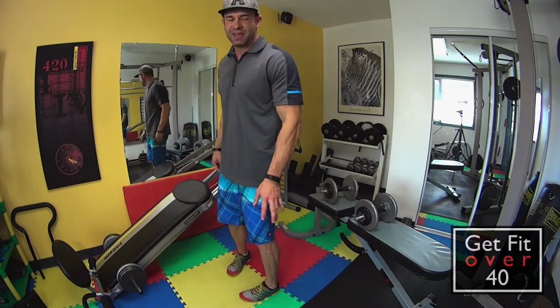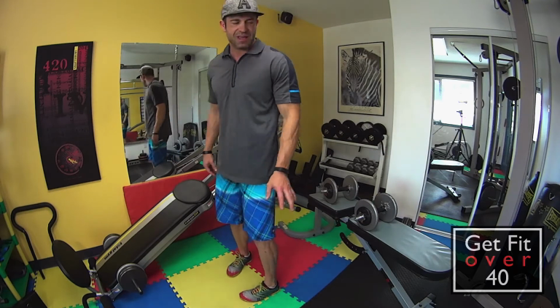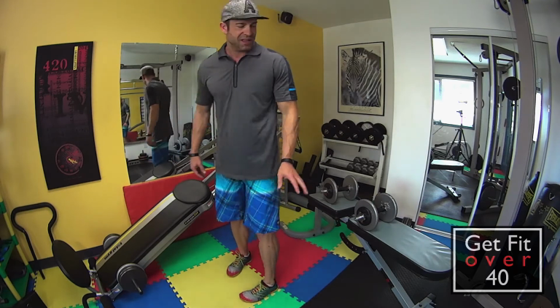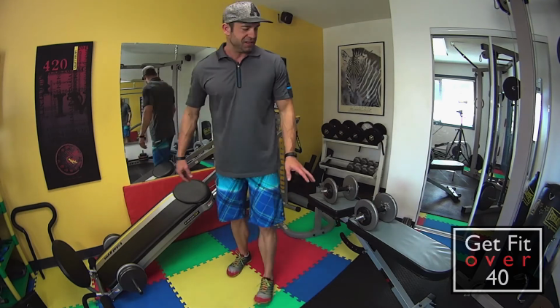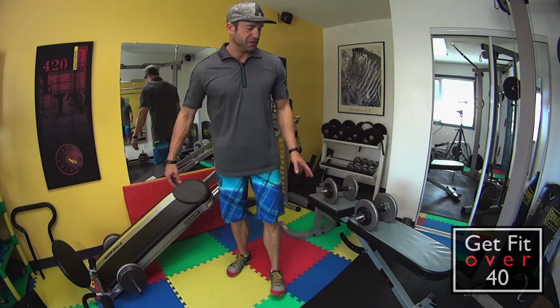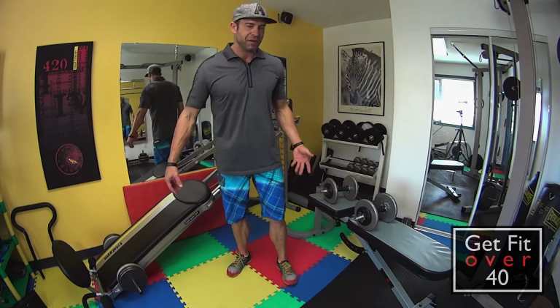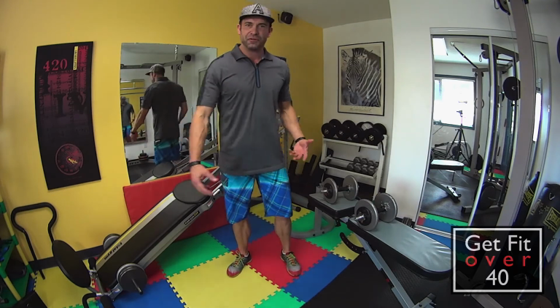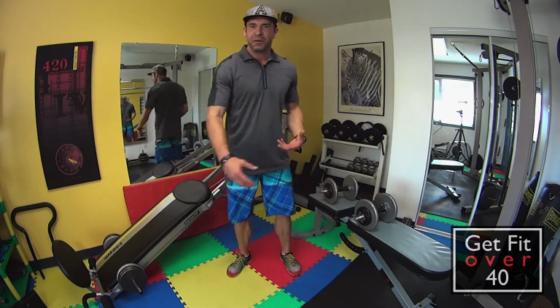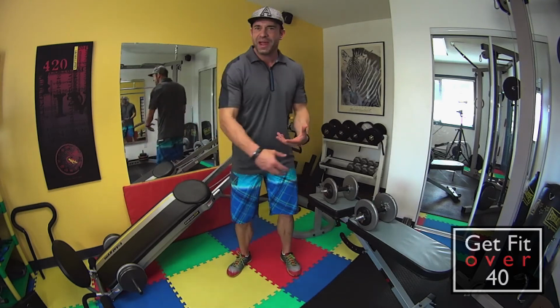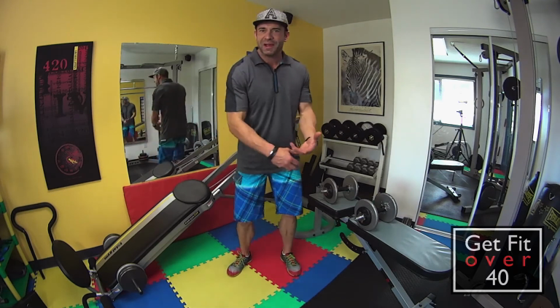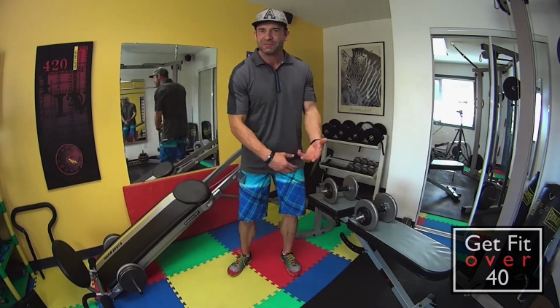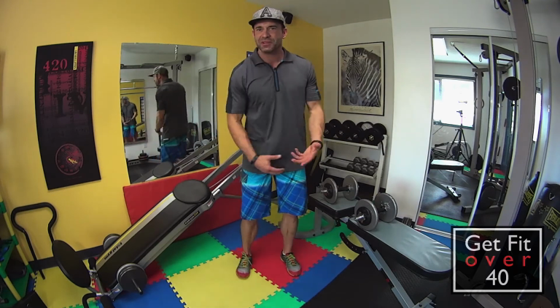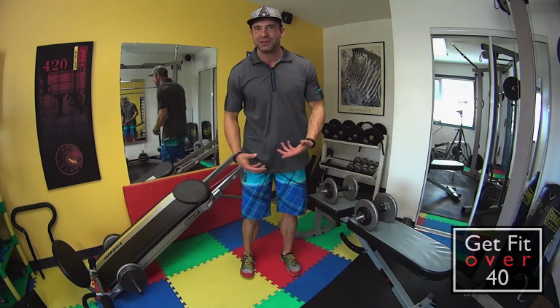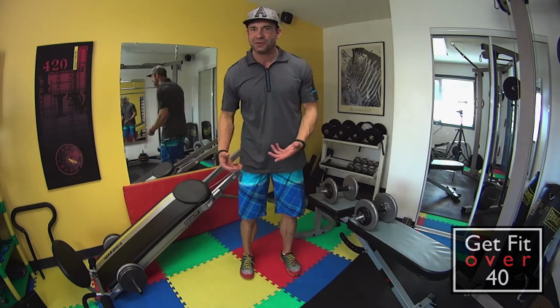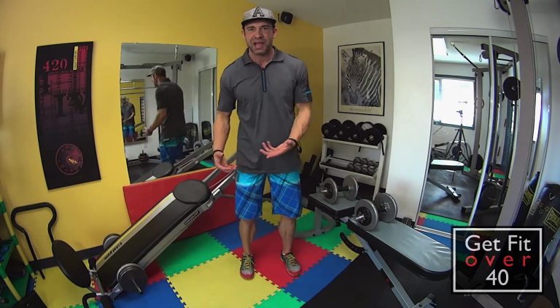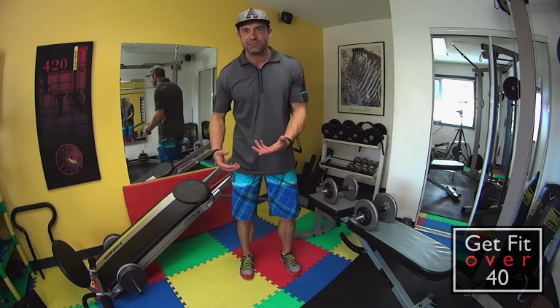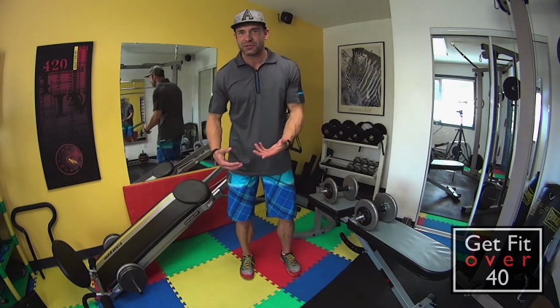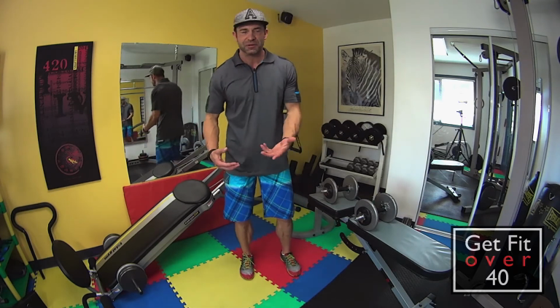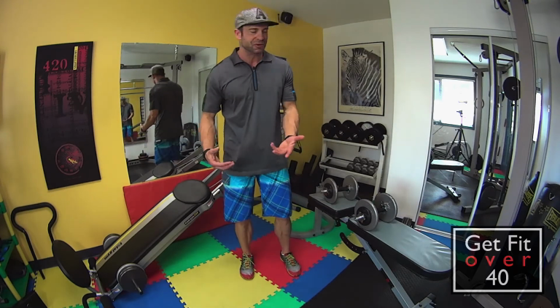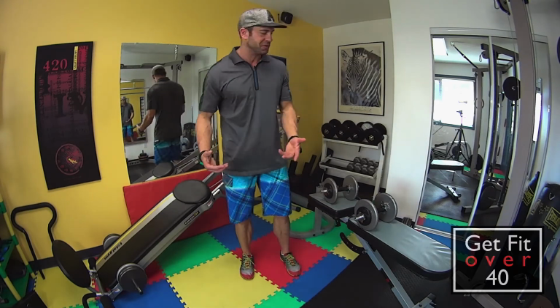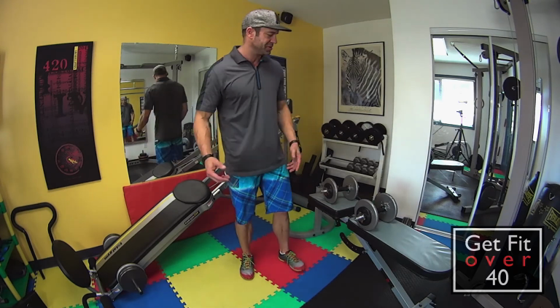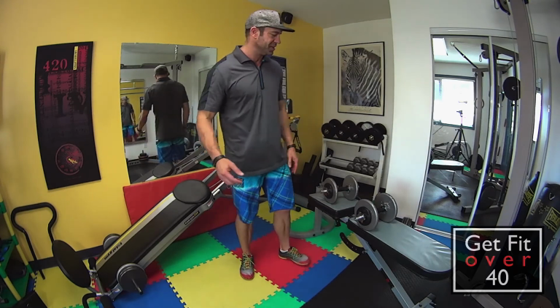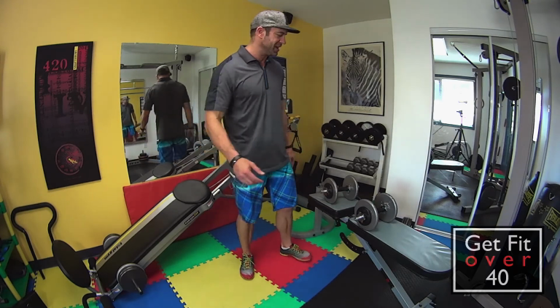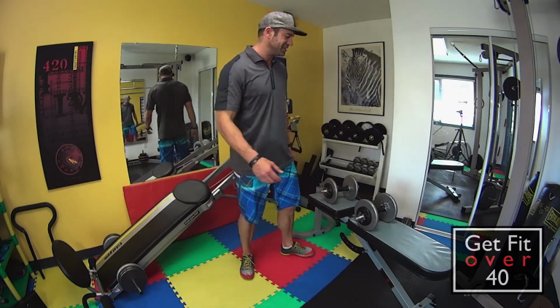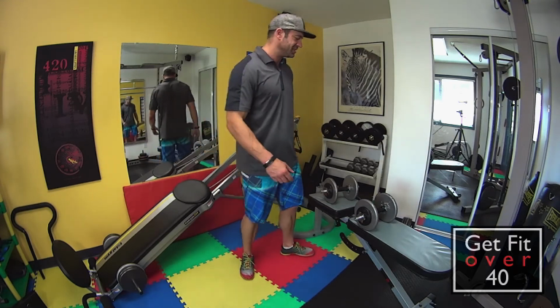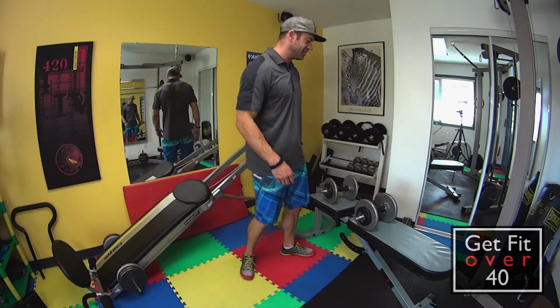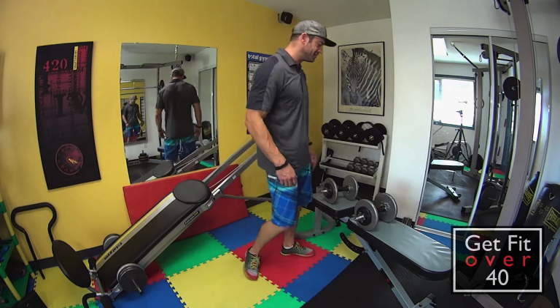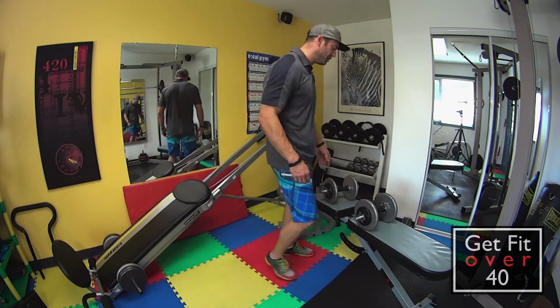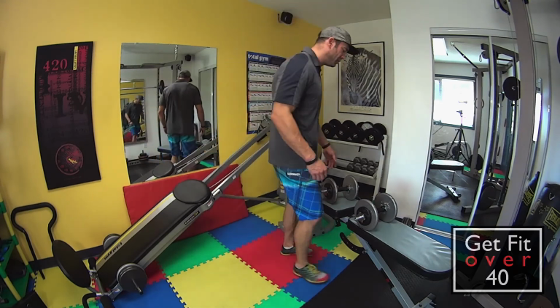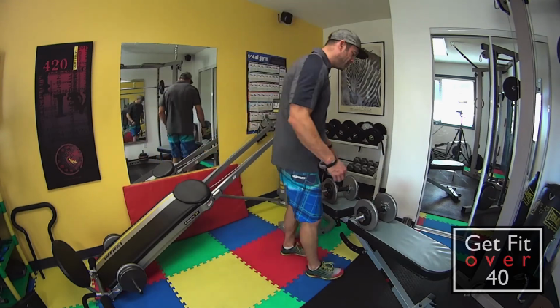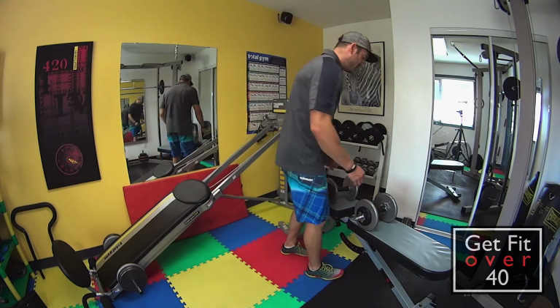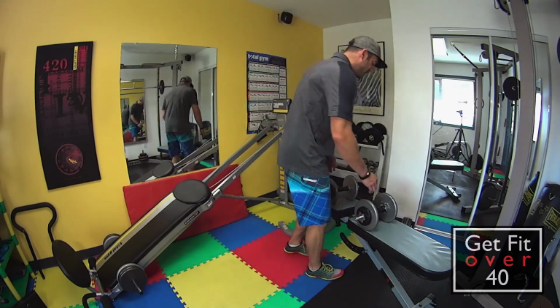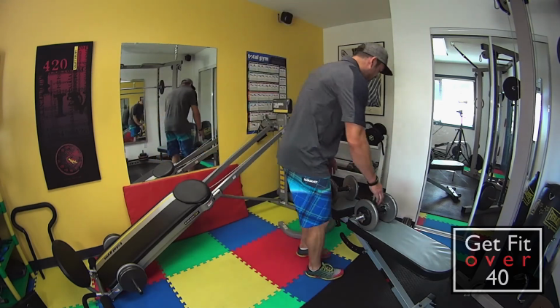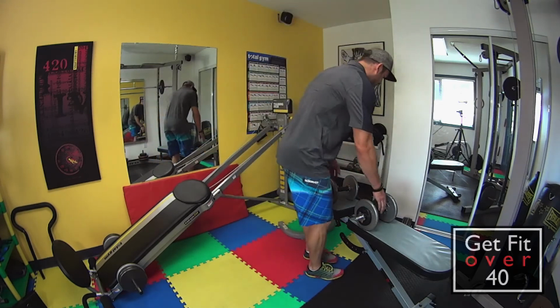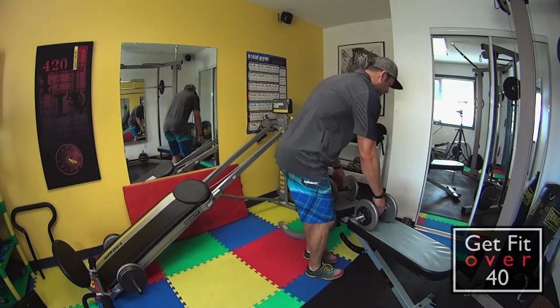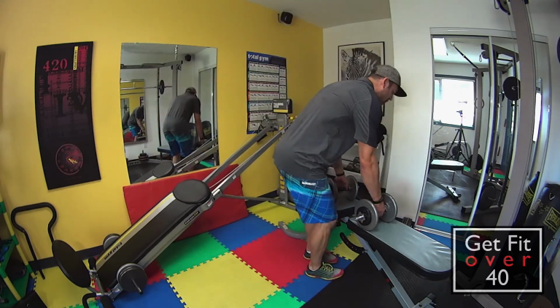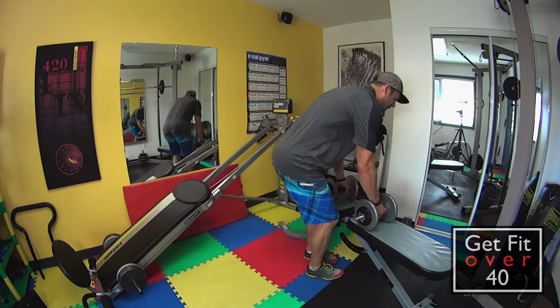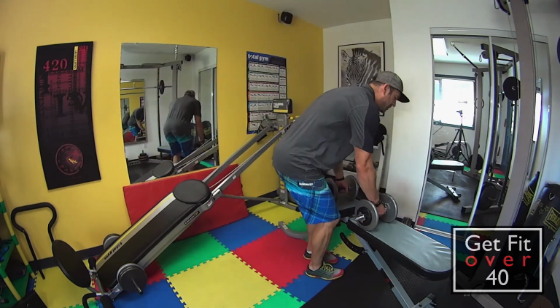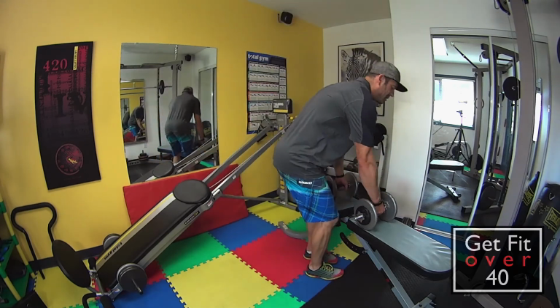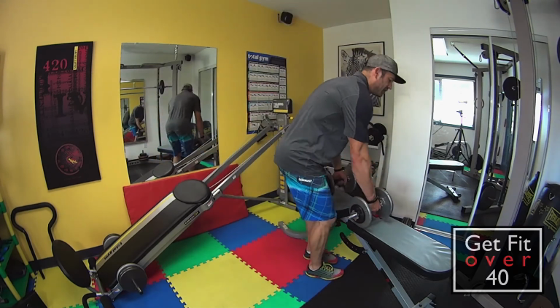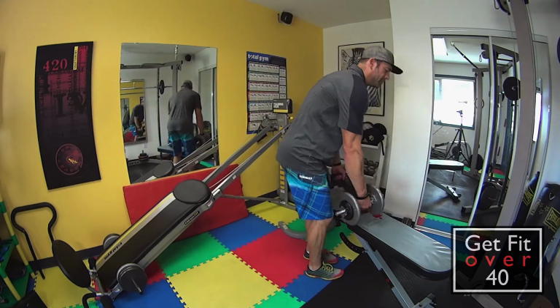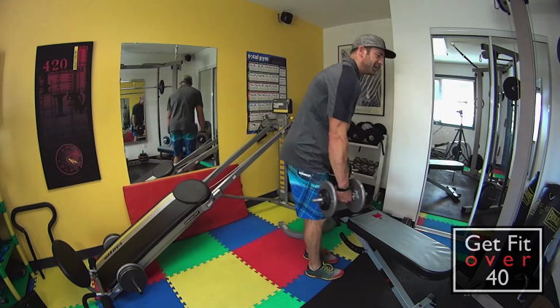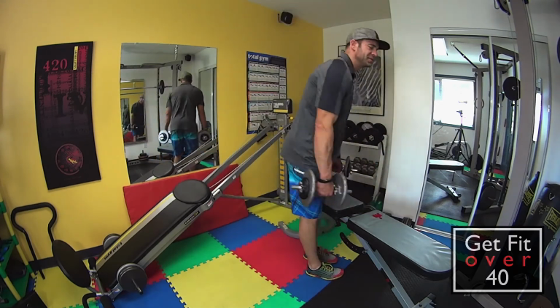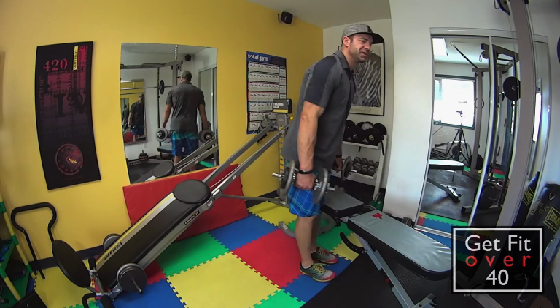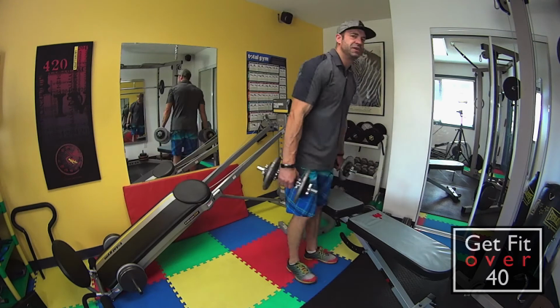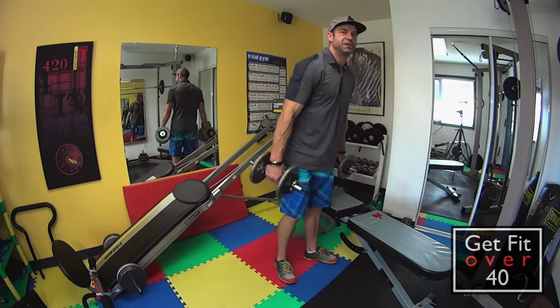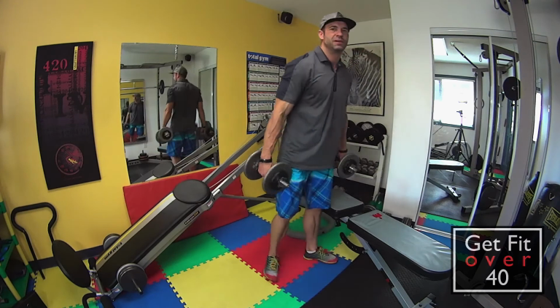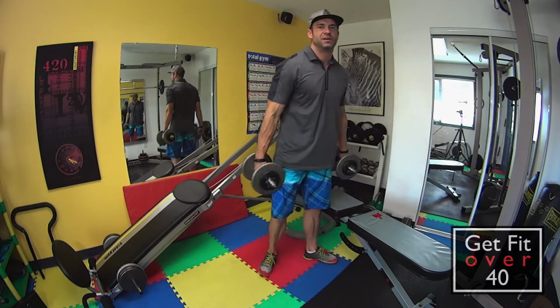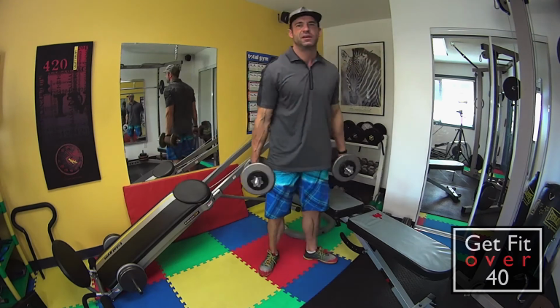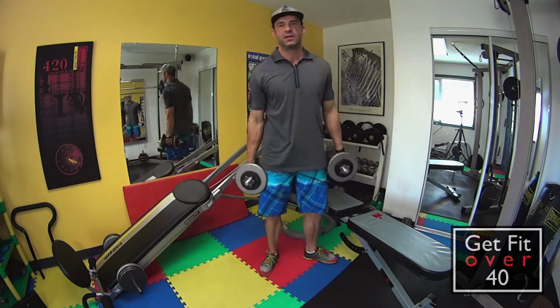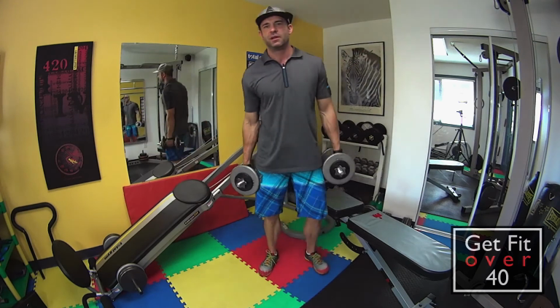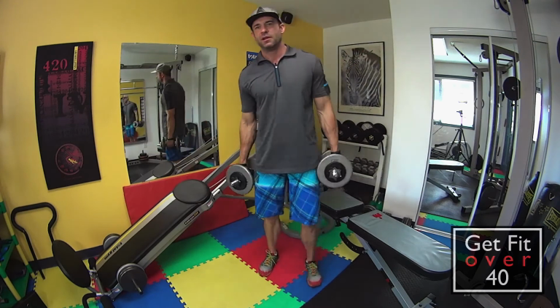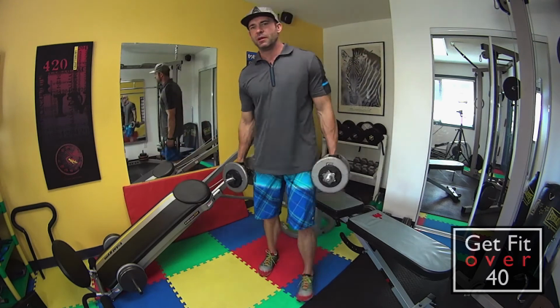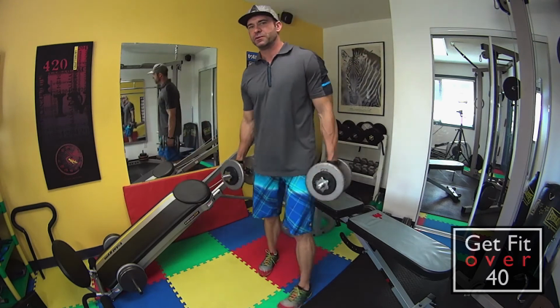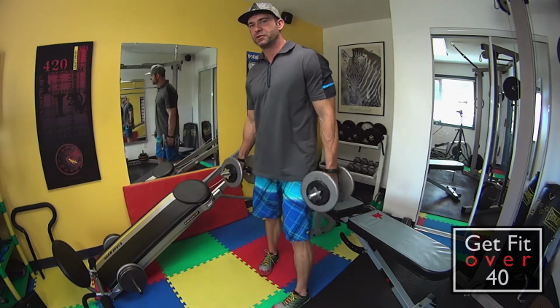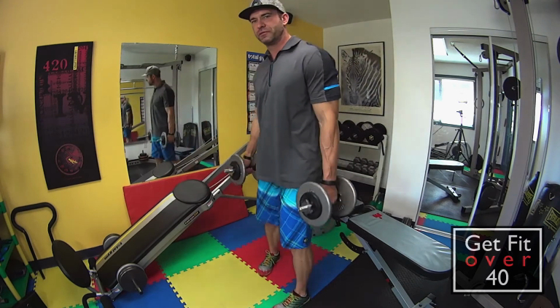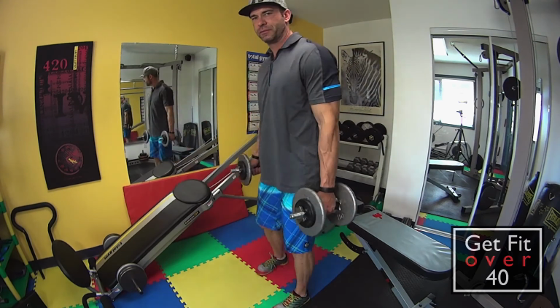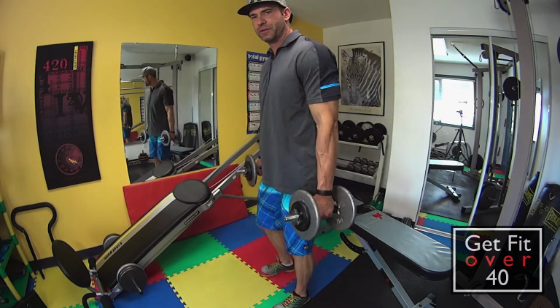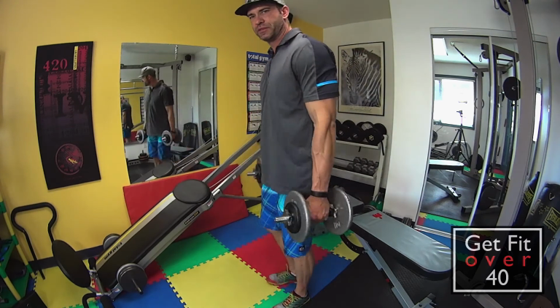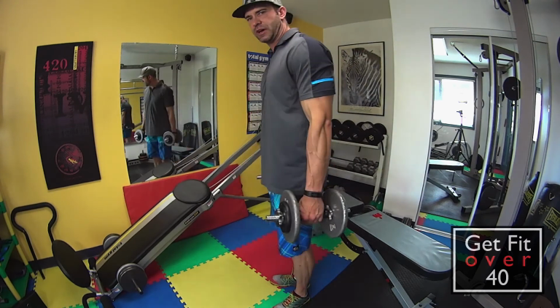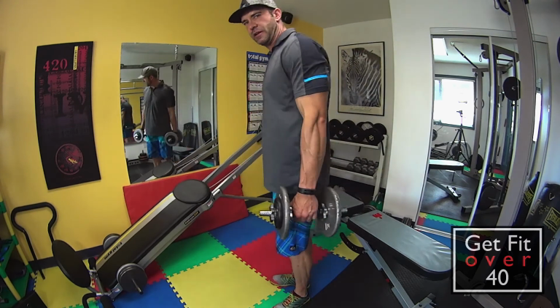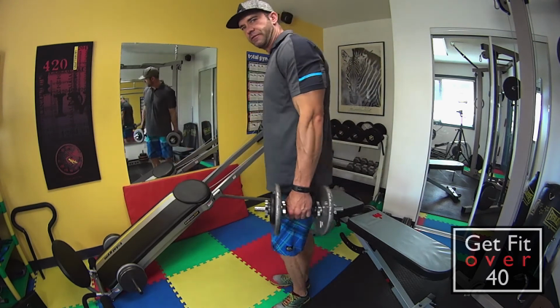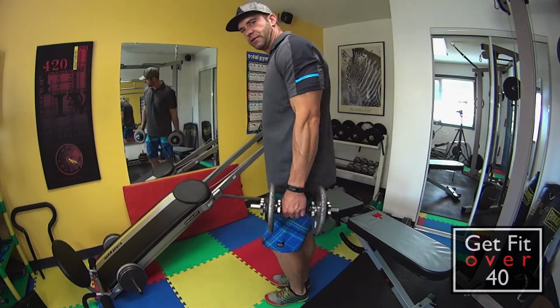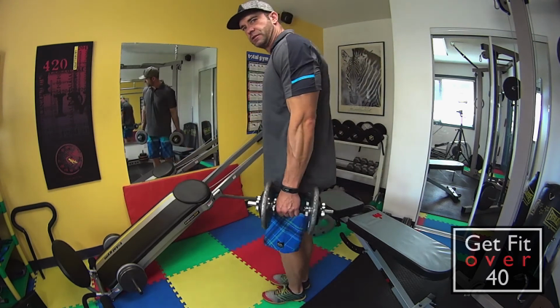It's a great one if you want to build the glutes and the hamstrings. You don't have to do hamstring curls or any of that stuff. So we're going to grab our dumbbells. I'm going to show you from the side first.